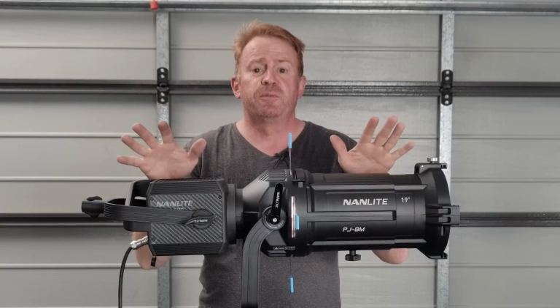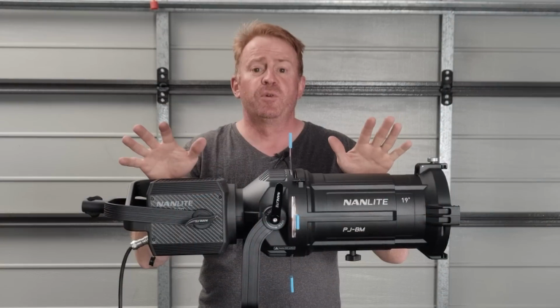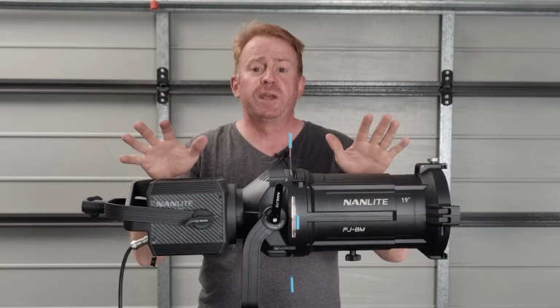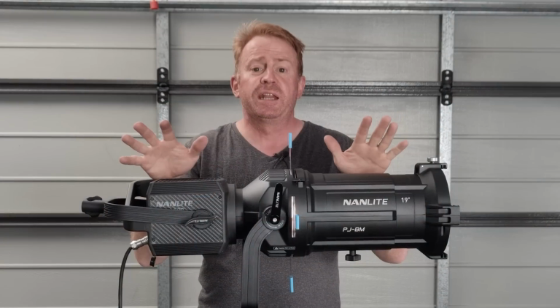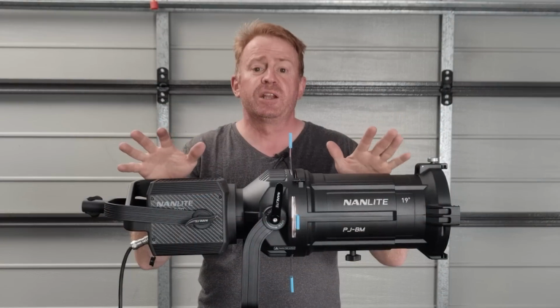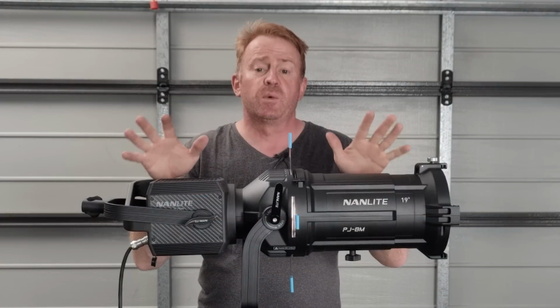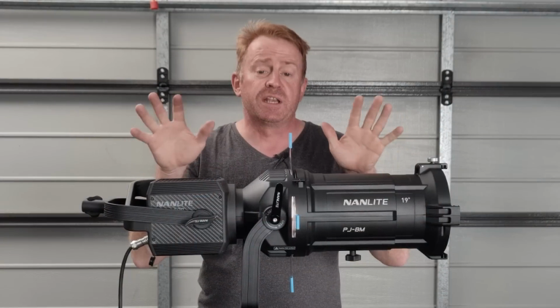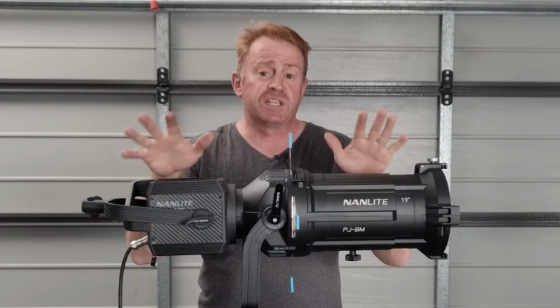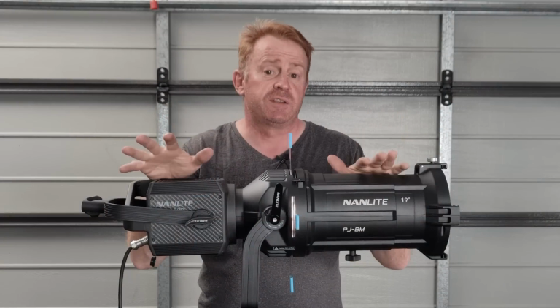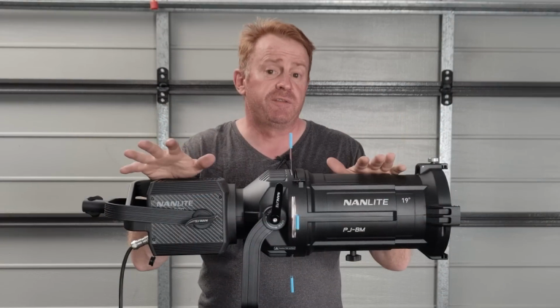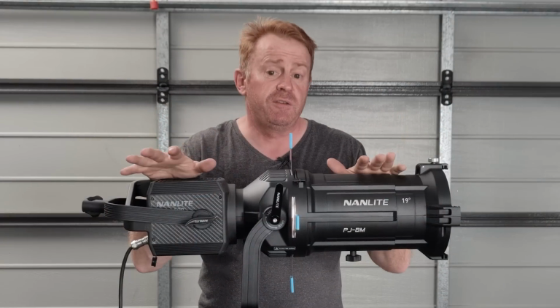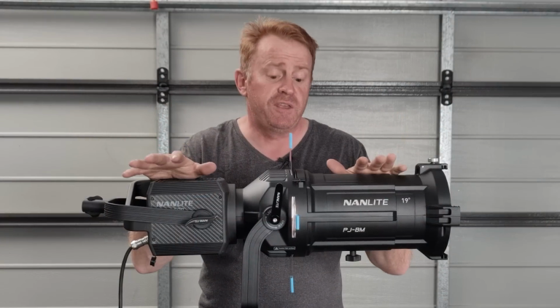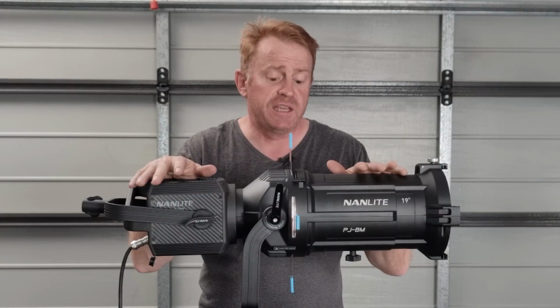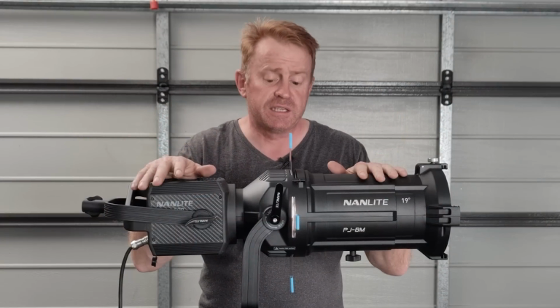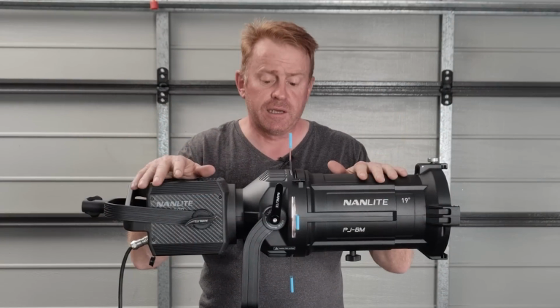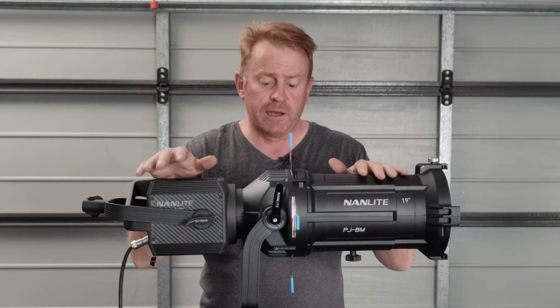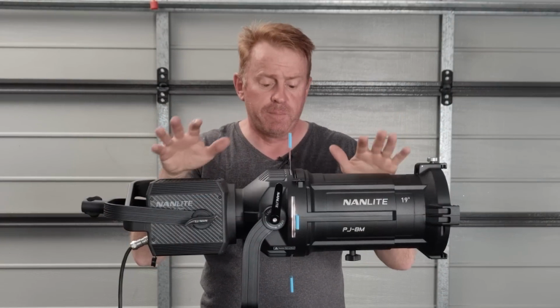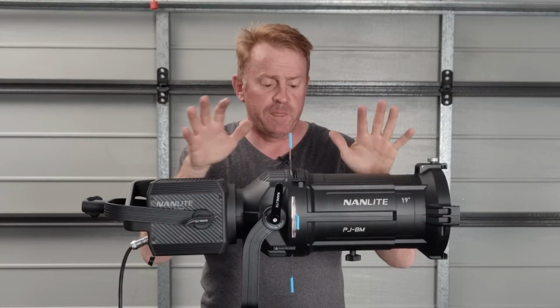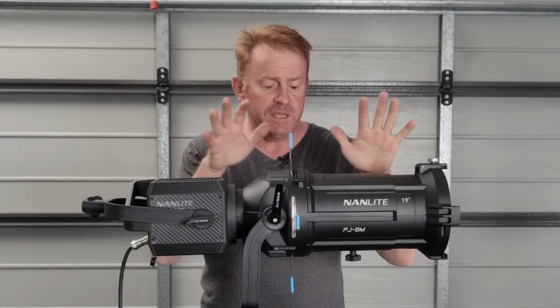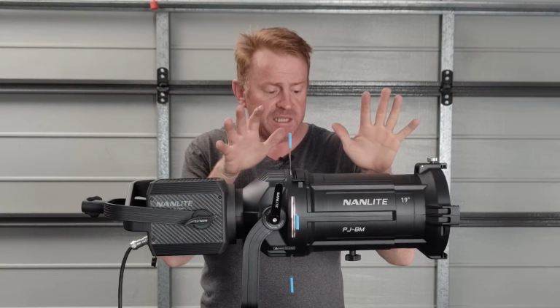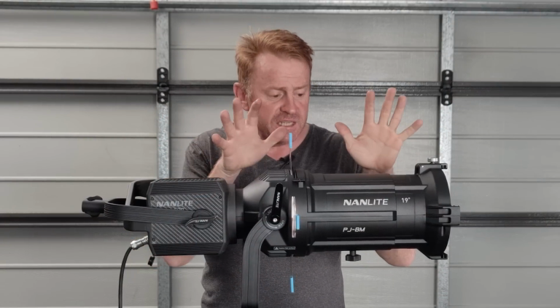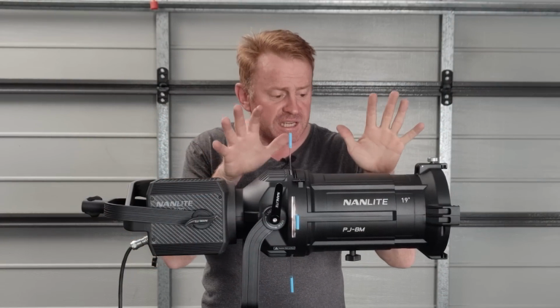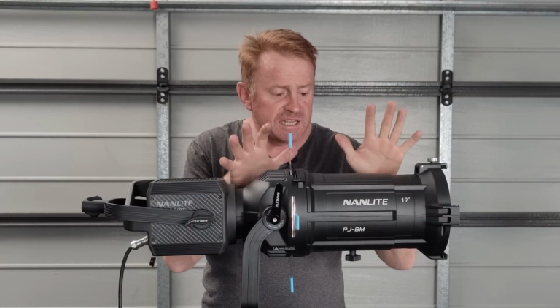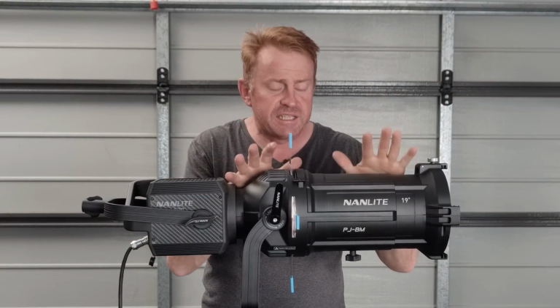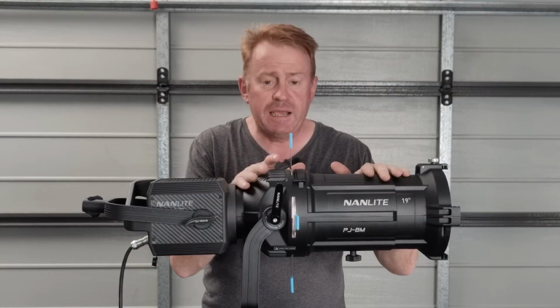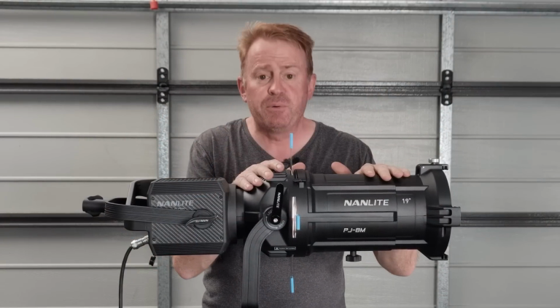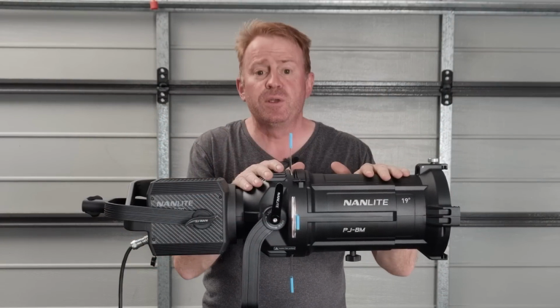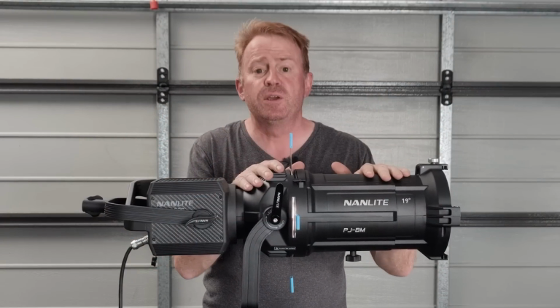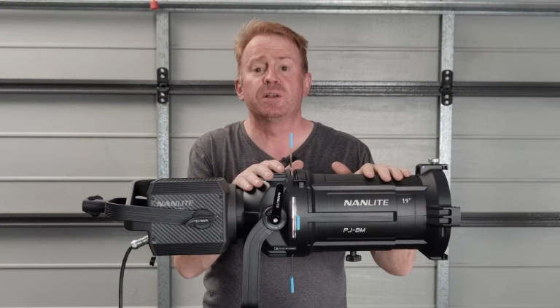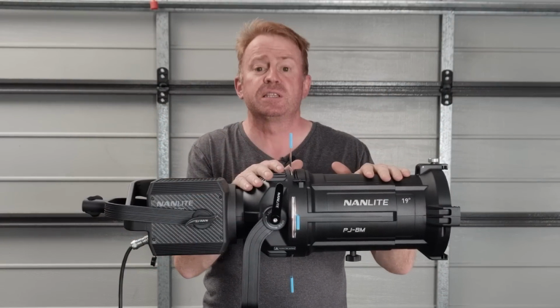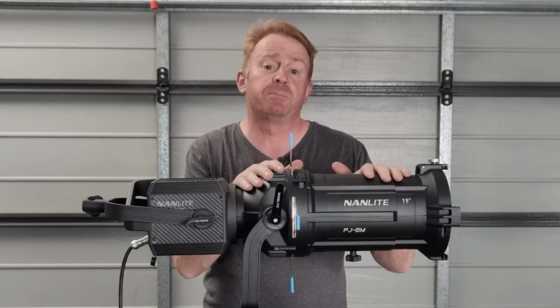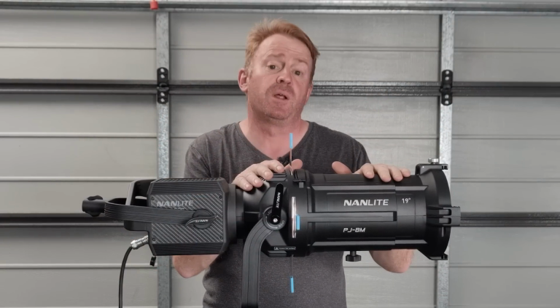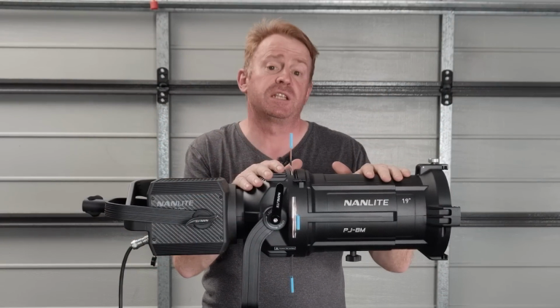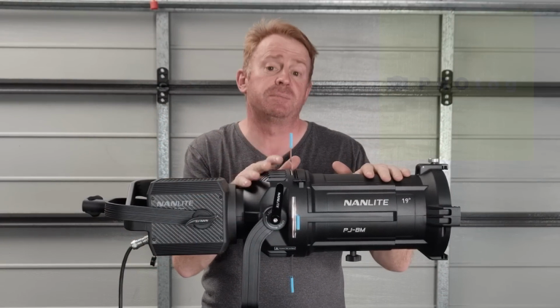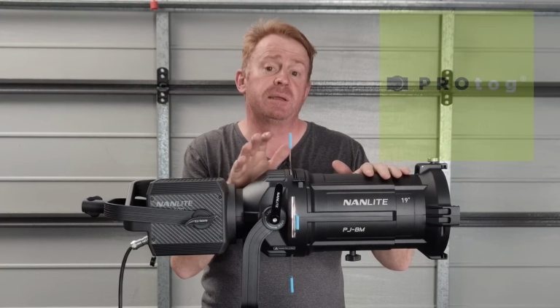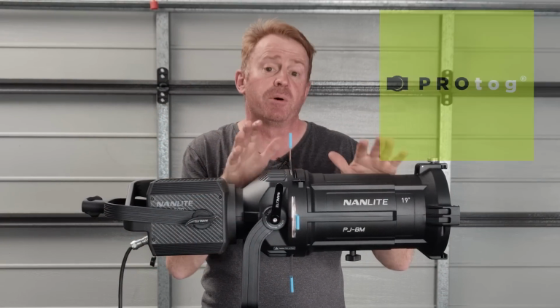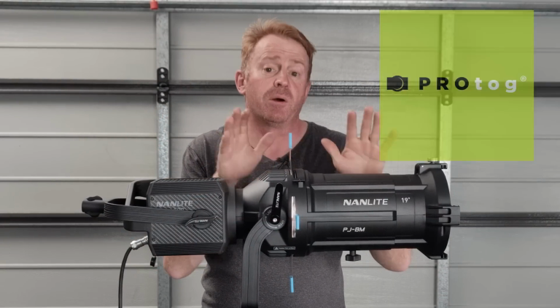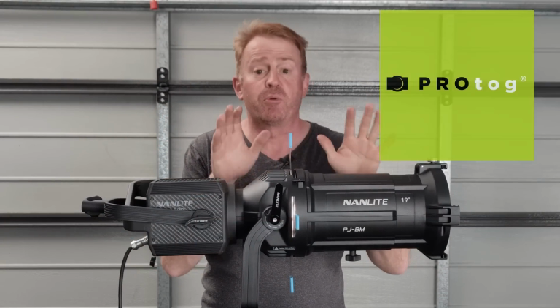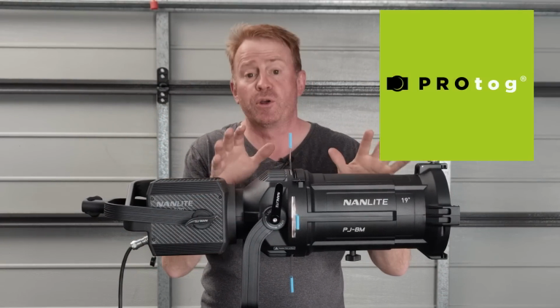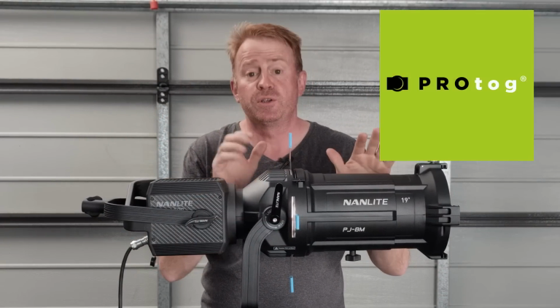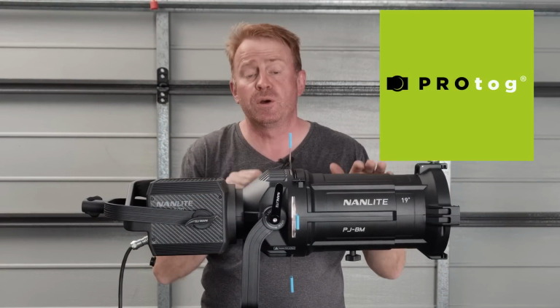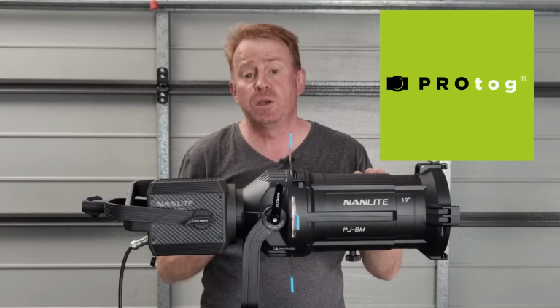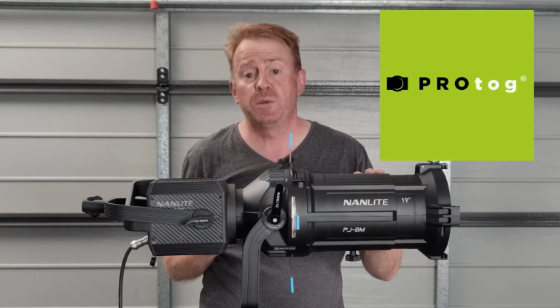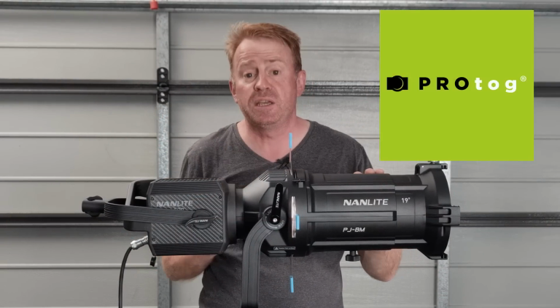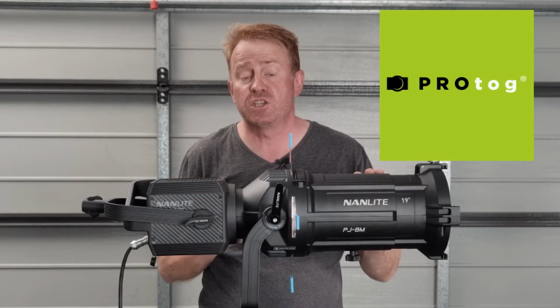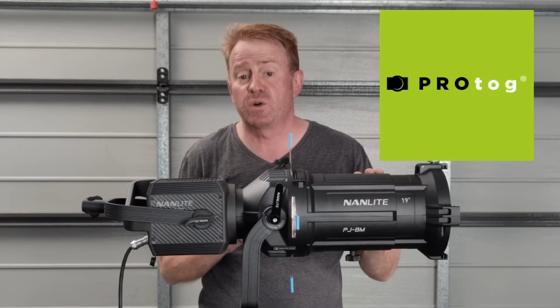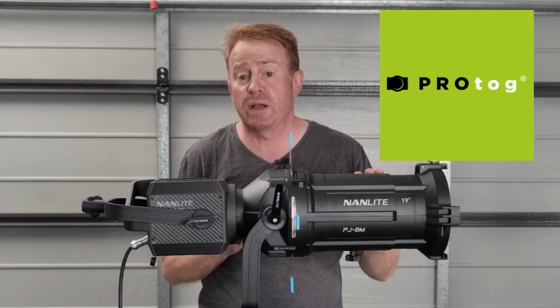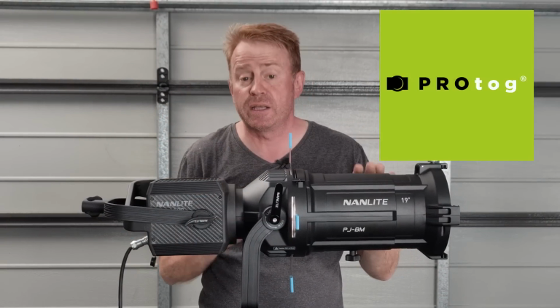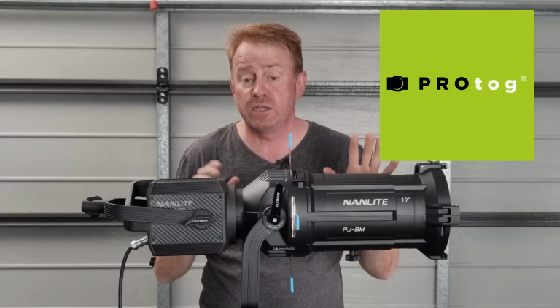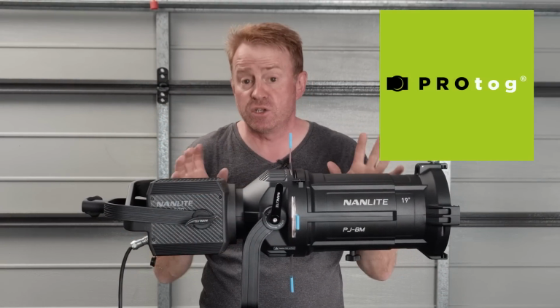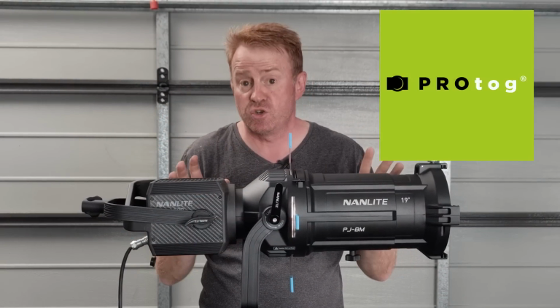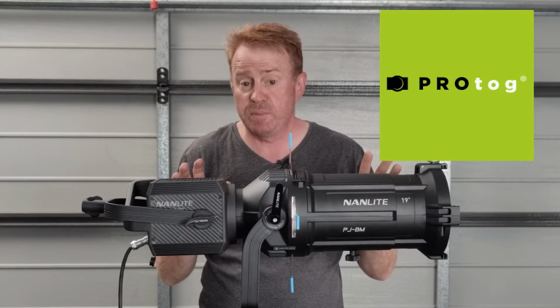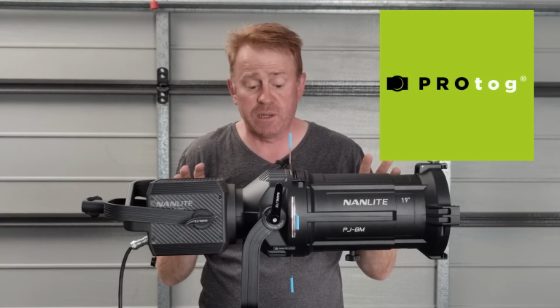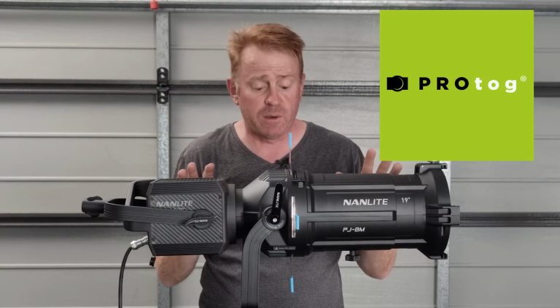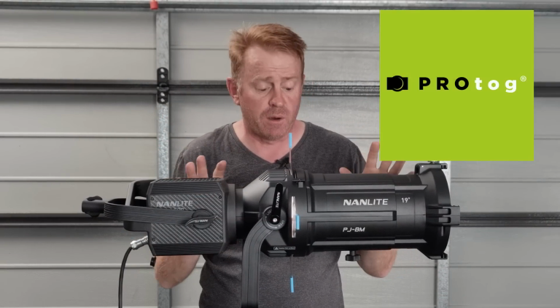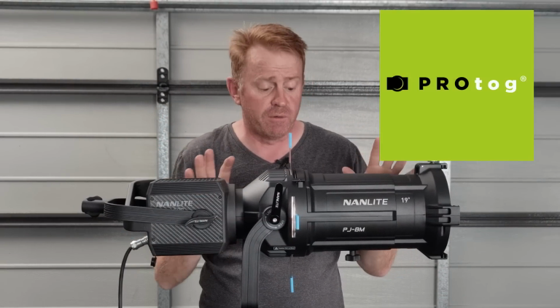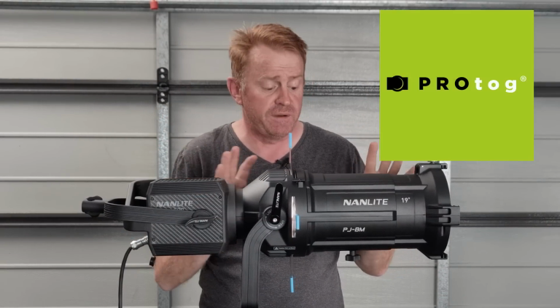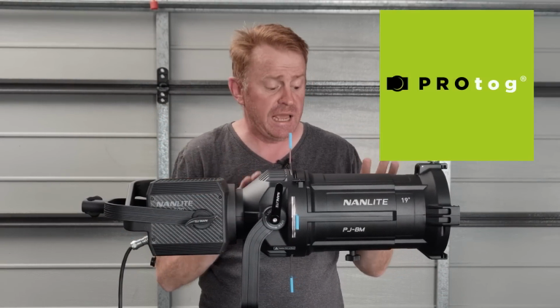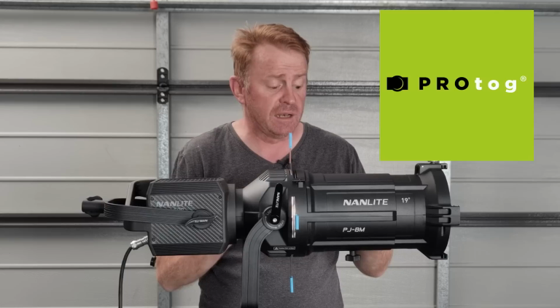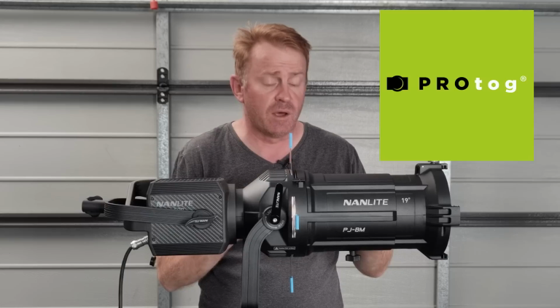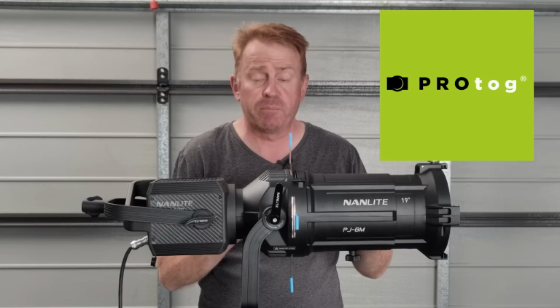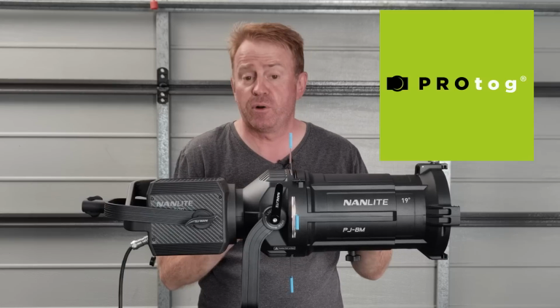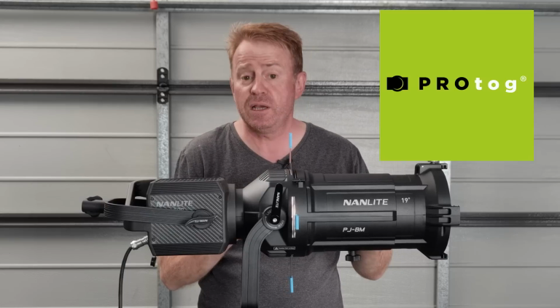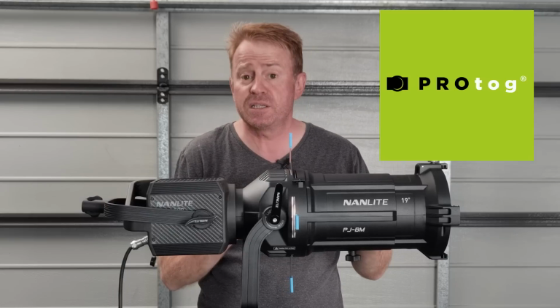So before we get underway, just a few things. This is a sample unit supplied to me by Protog, who are the Australian distributor of Nanlite products.